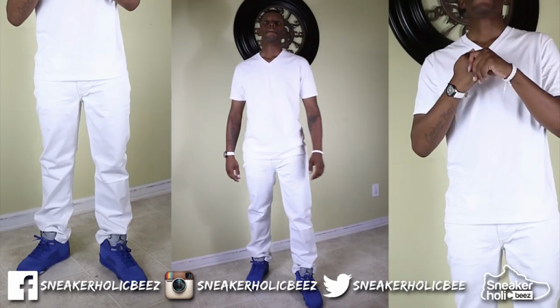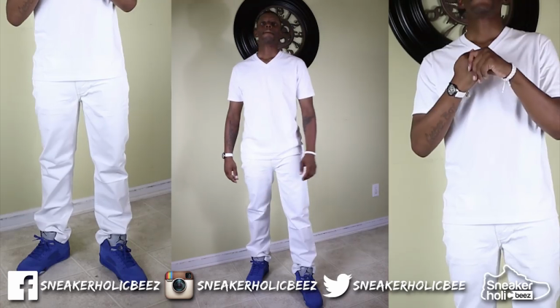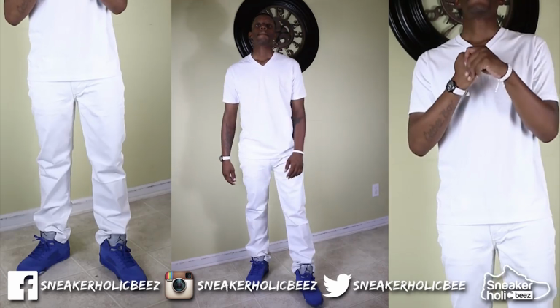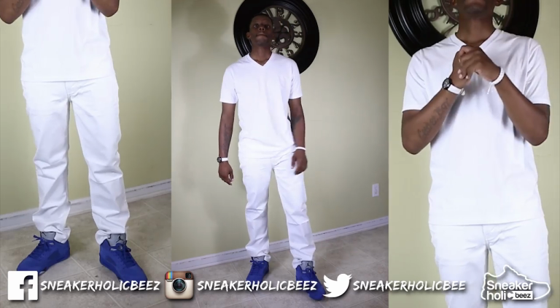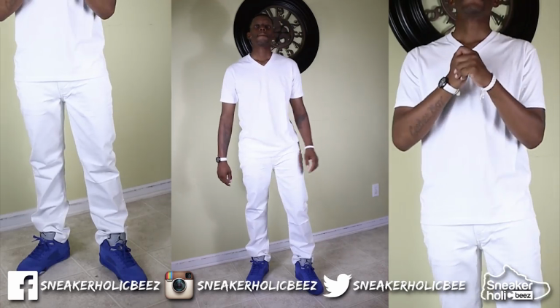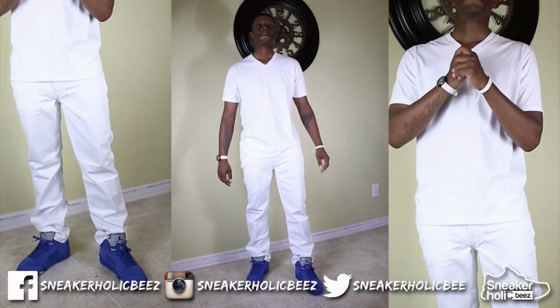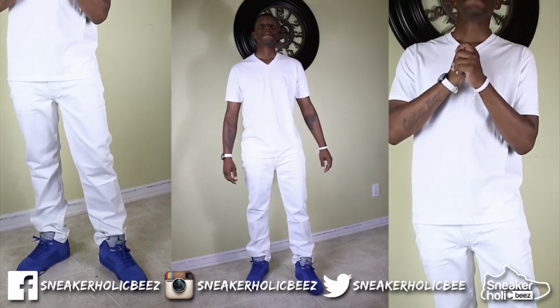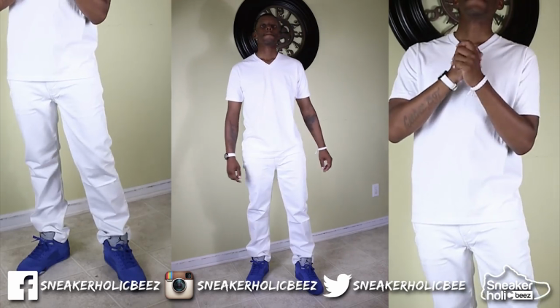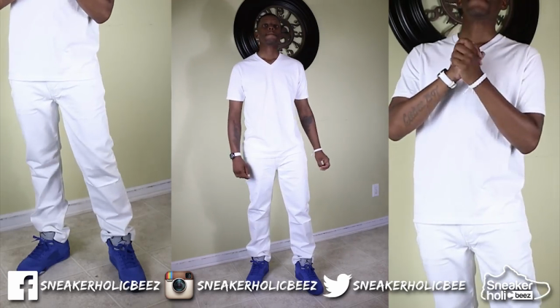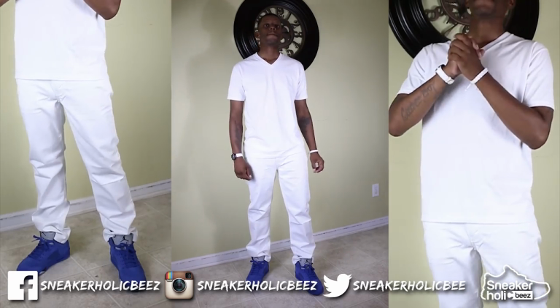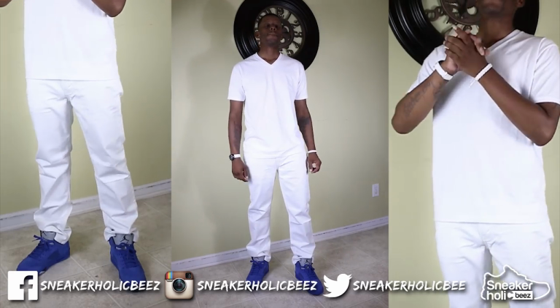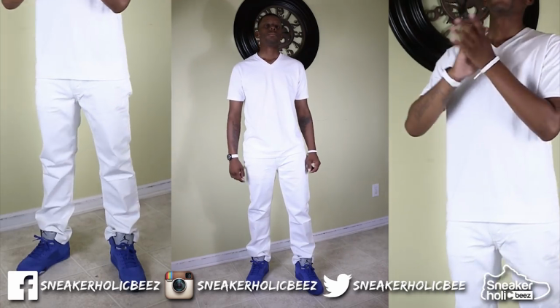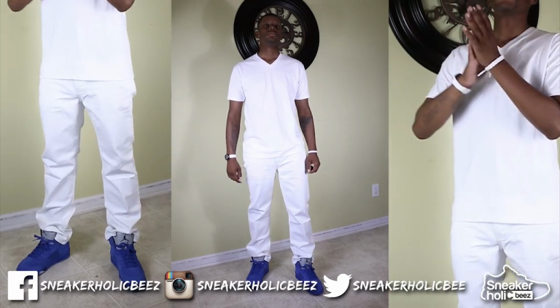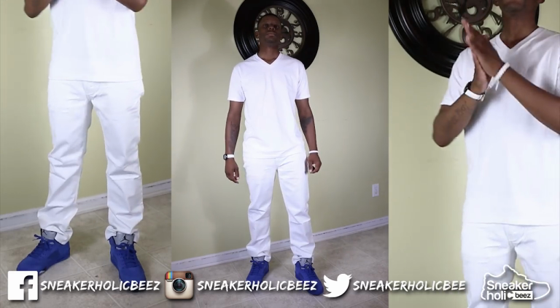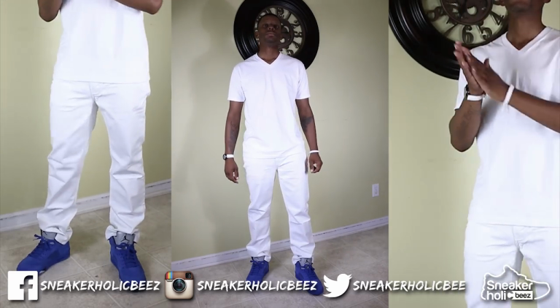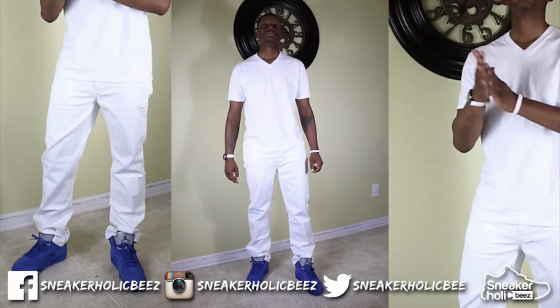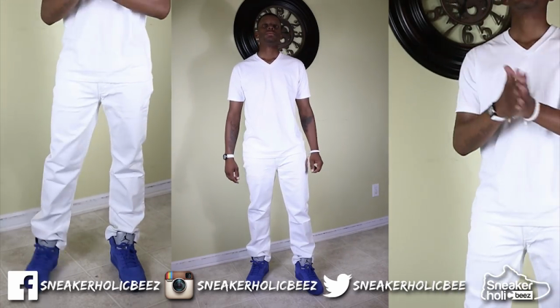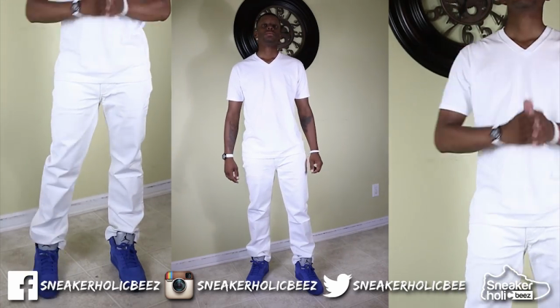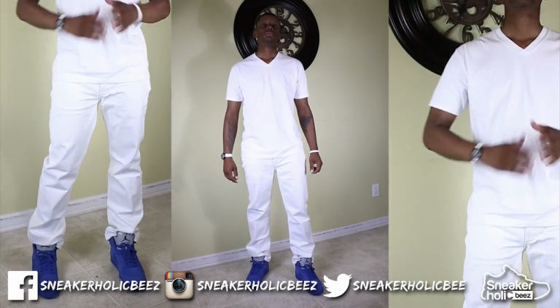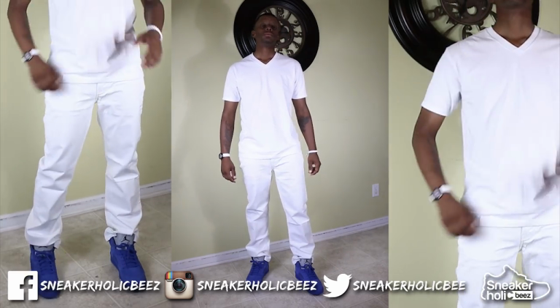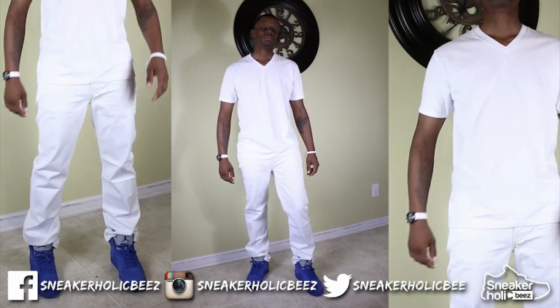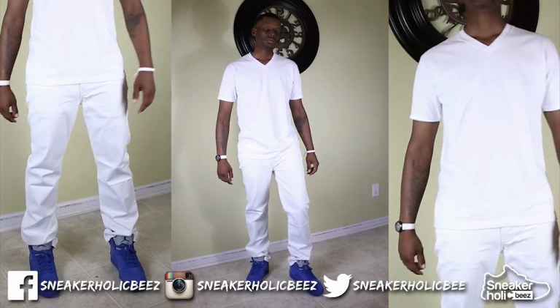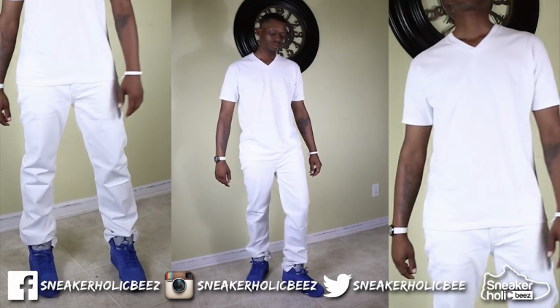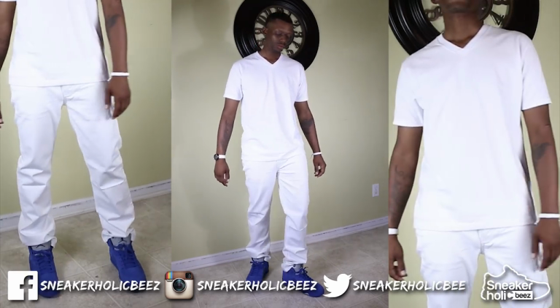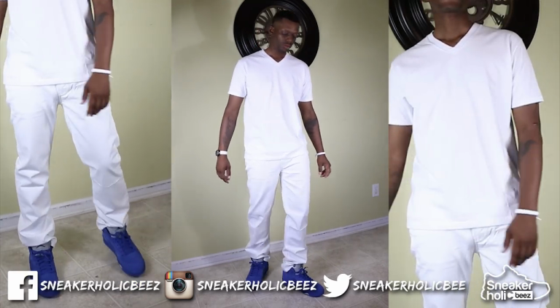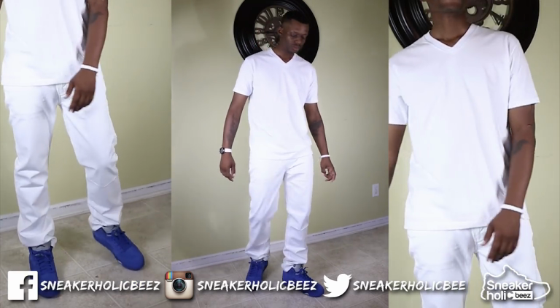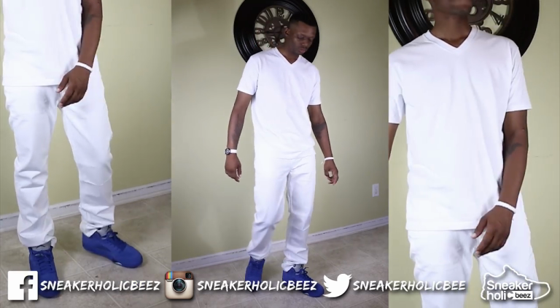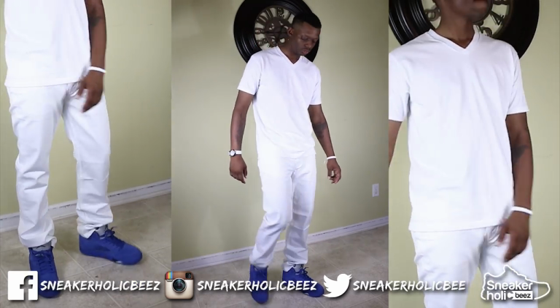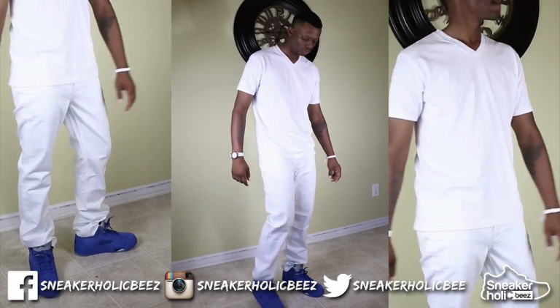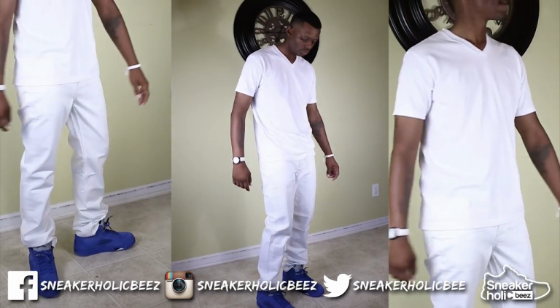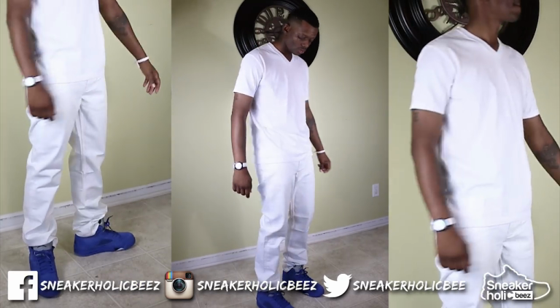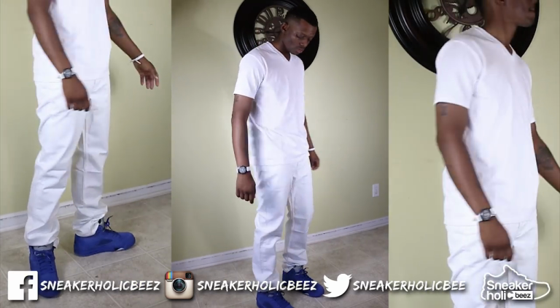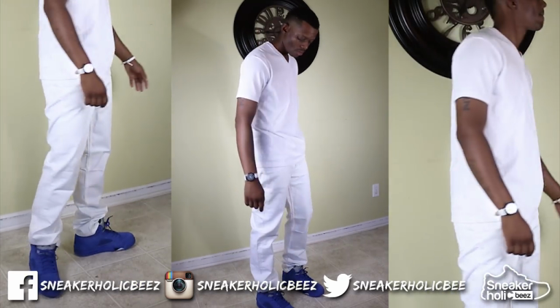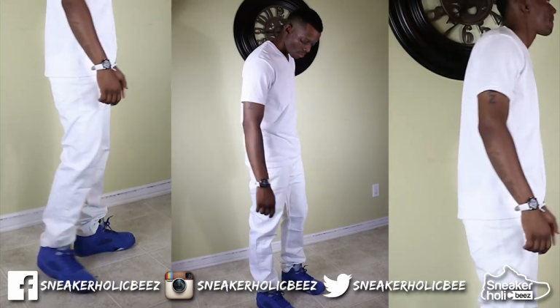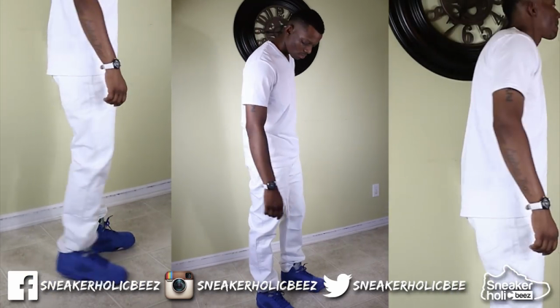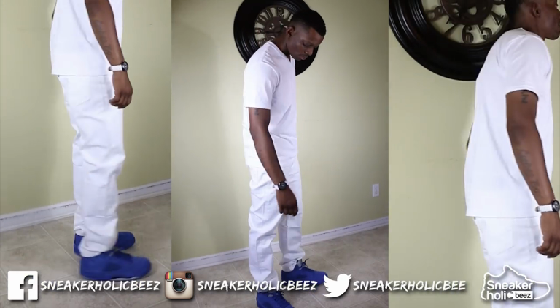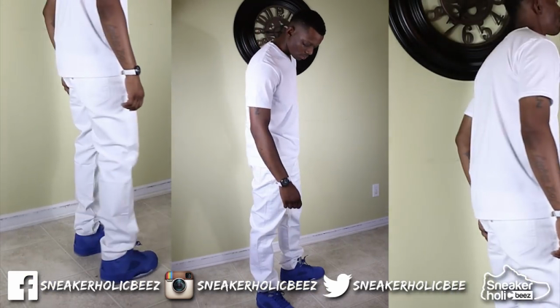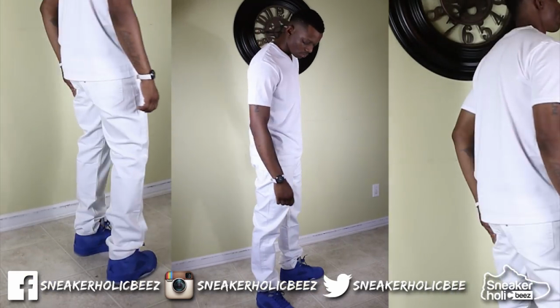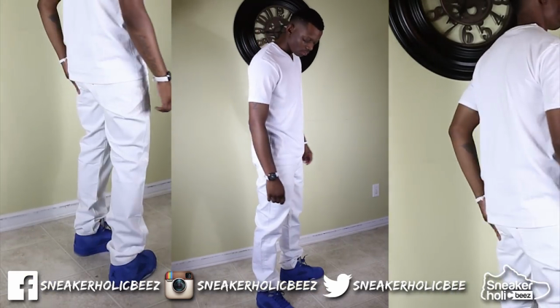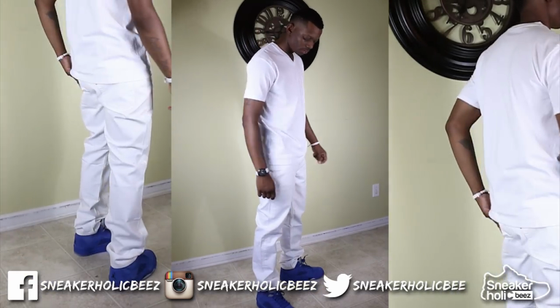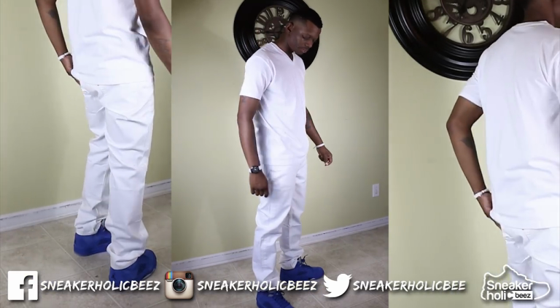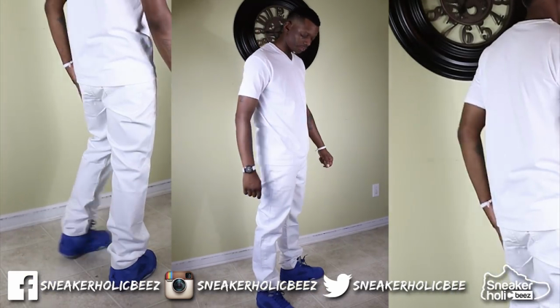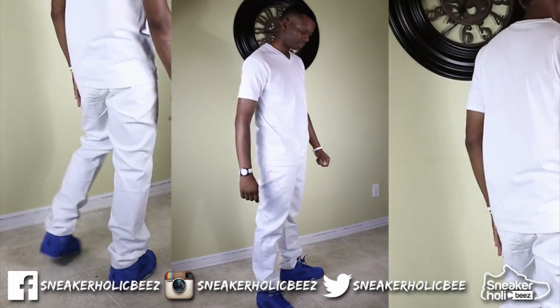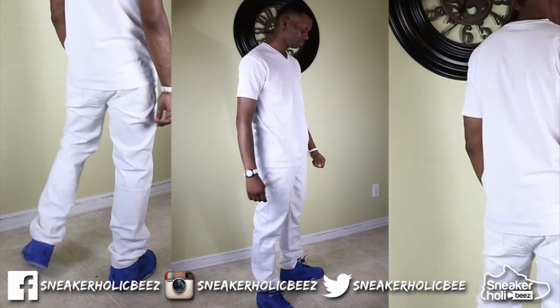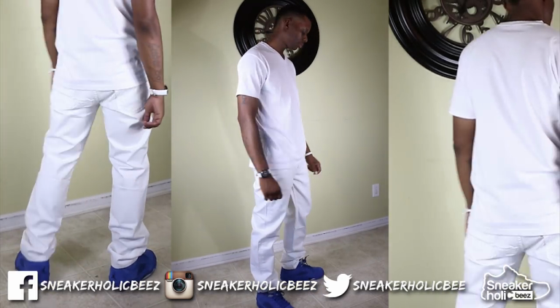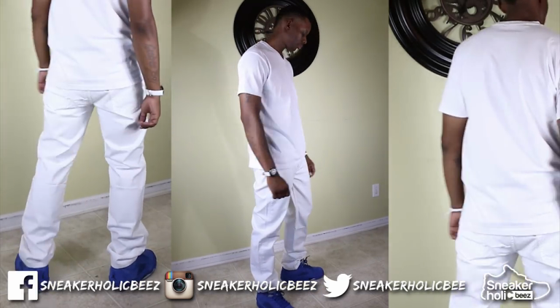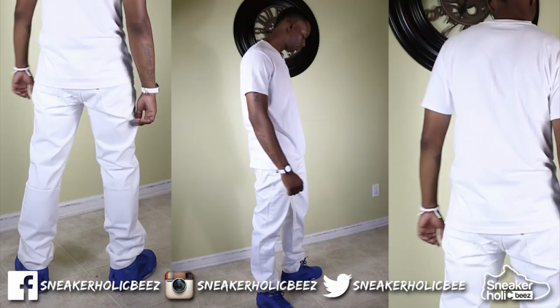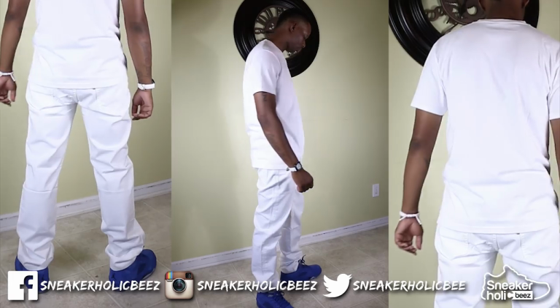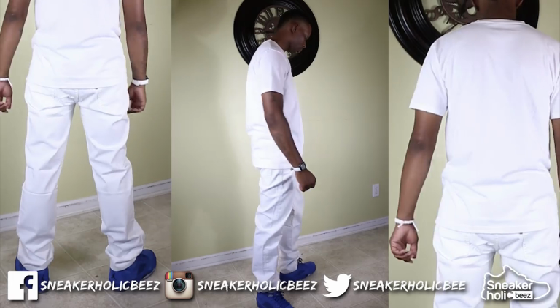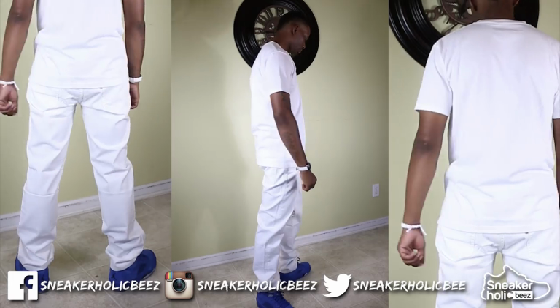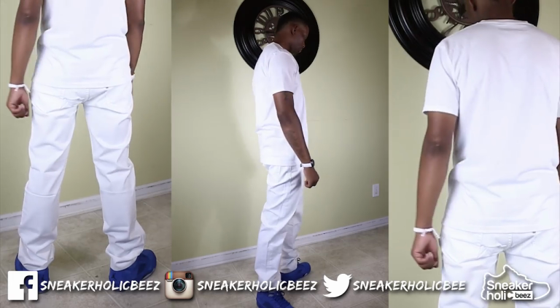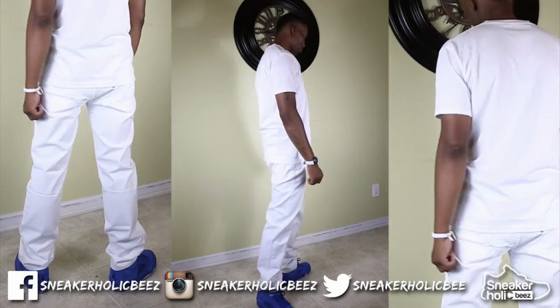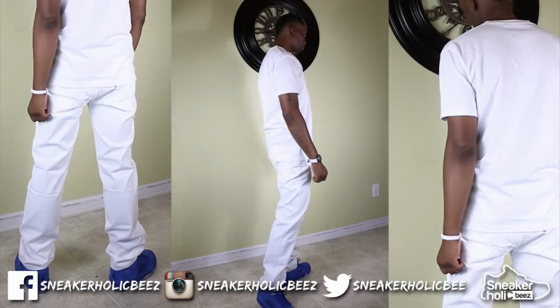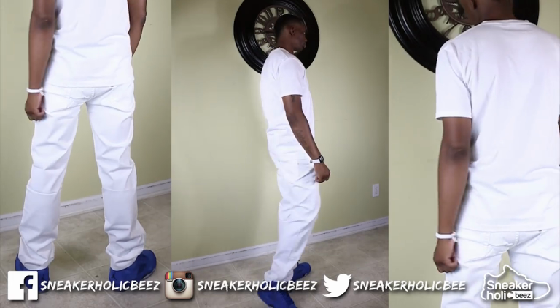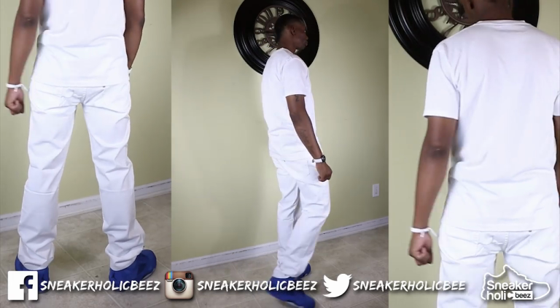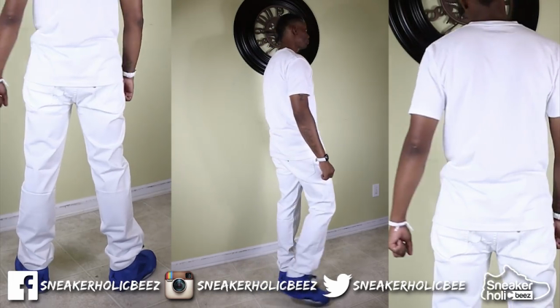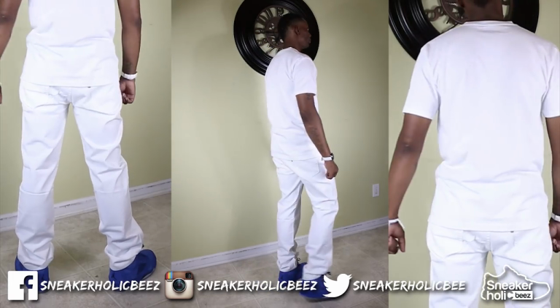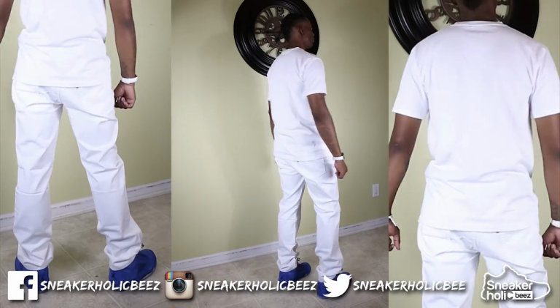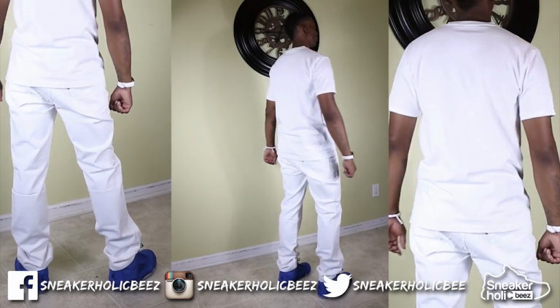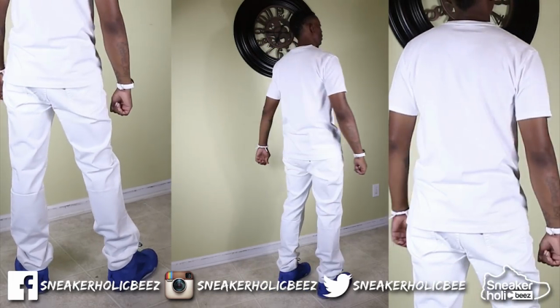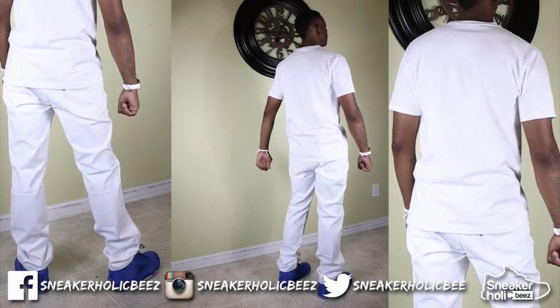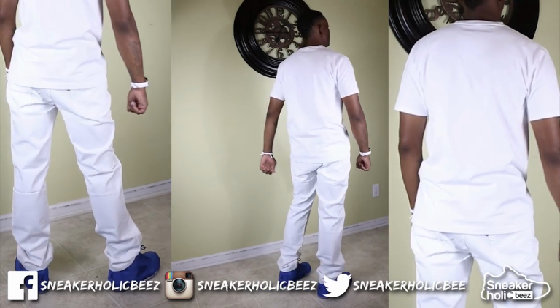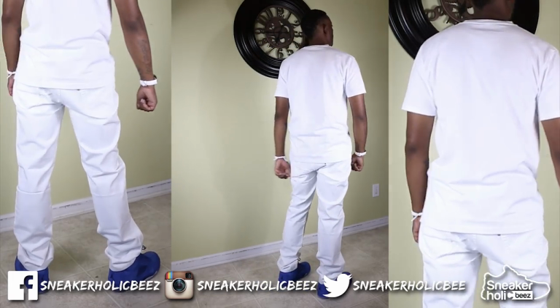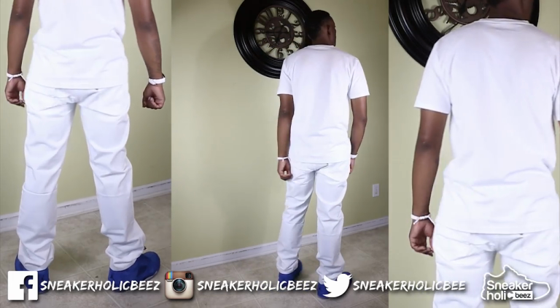In the second style, I have on a plain white V-neck T-shirt. I also have on a pair of white Levi denim jeans. Something cool and simple.